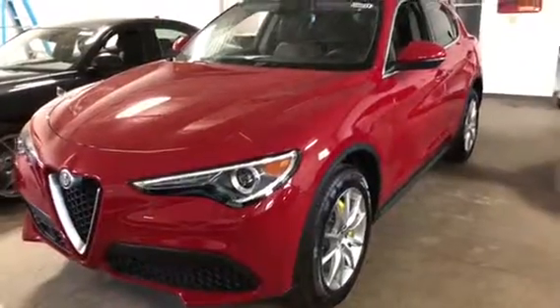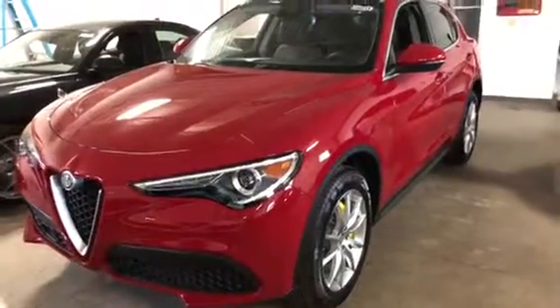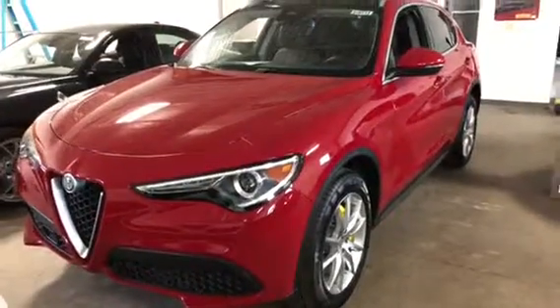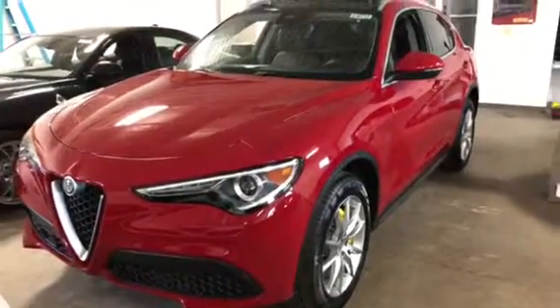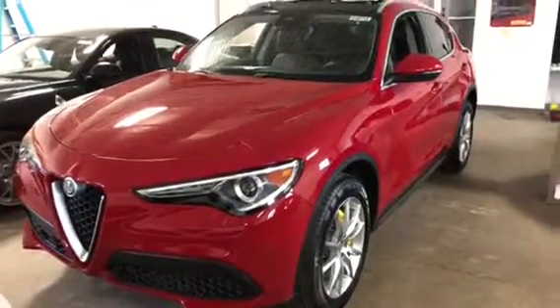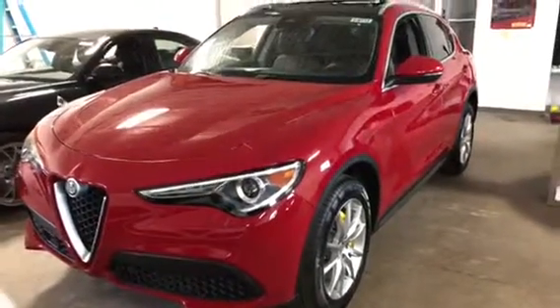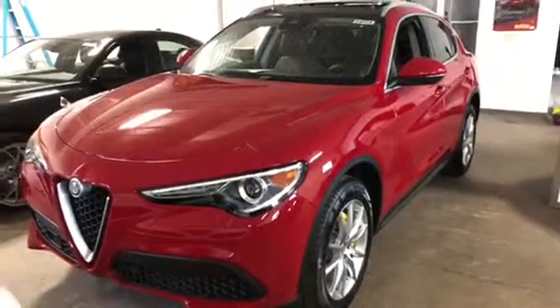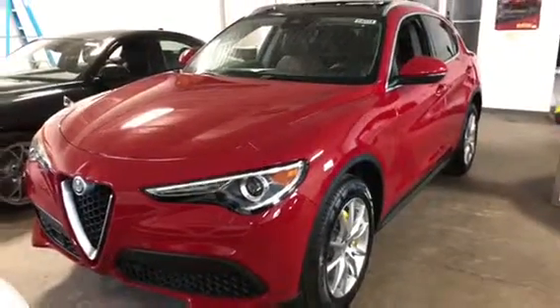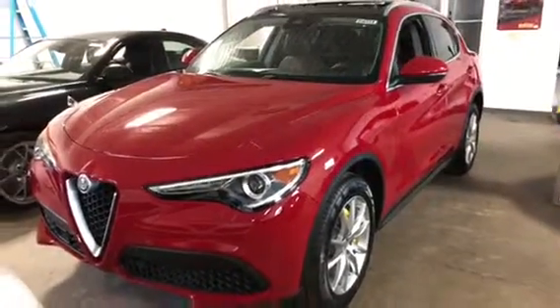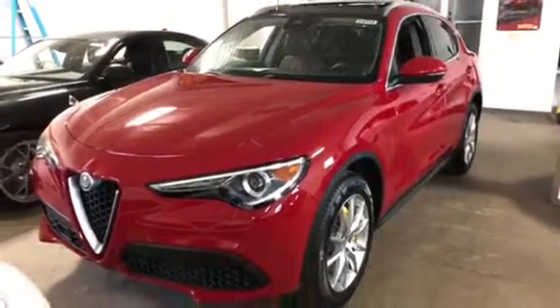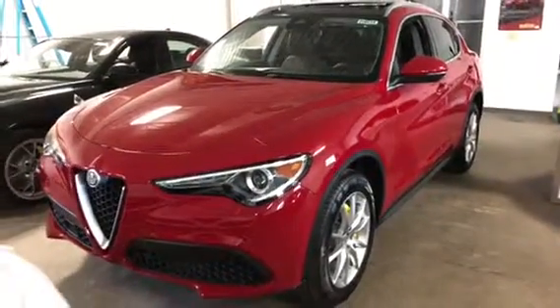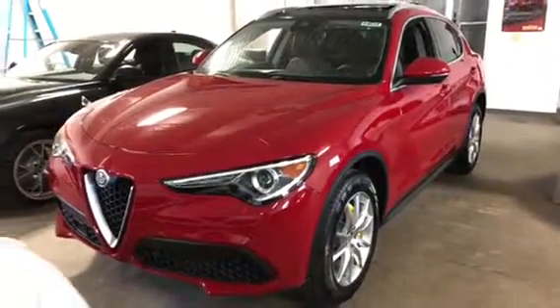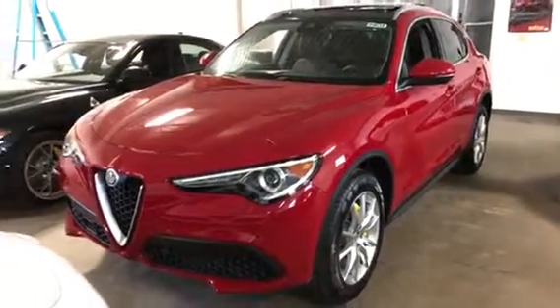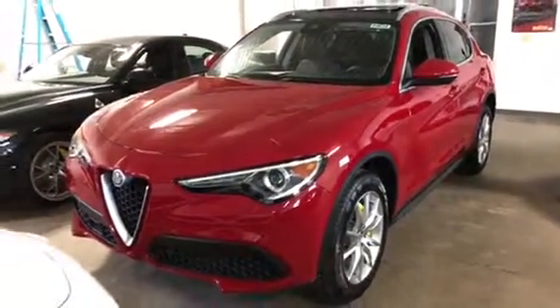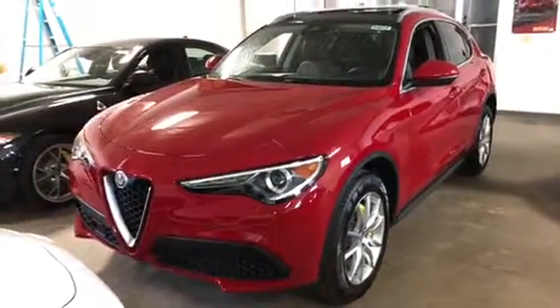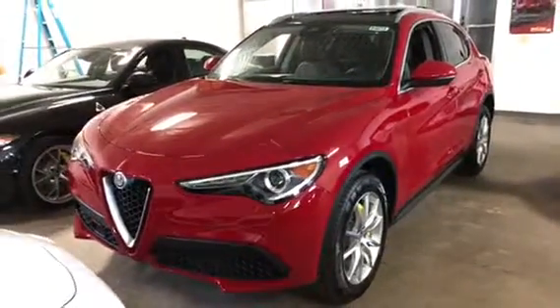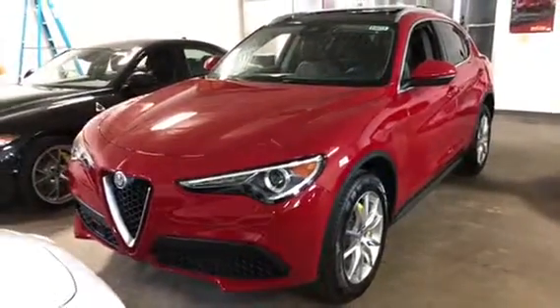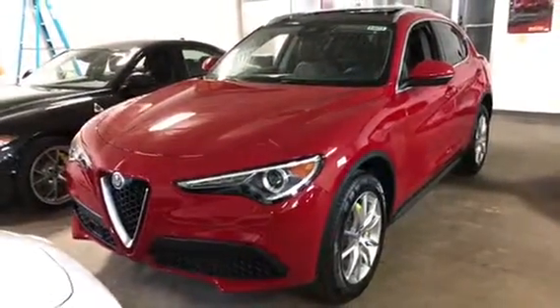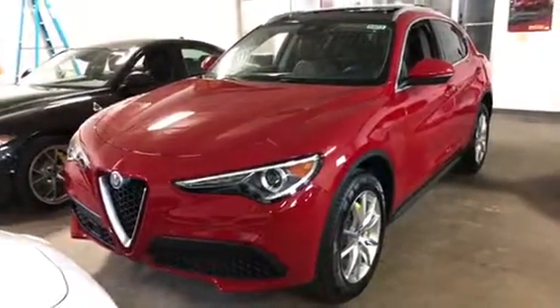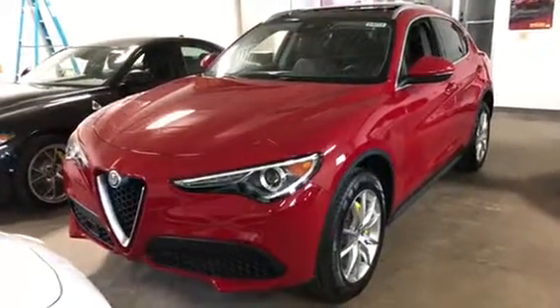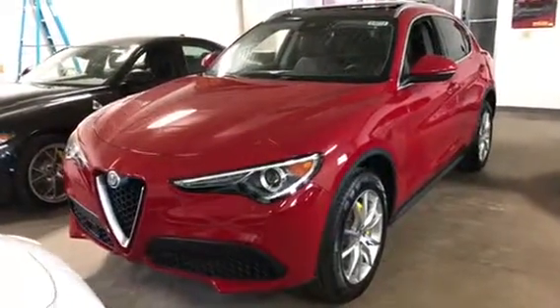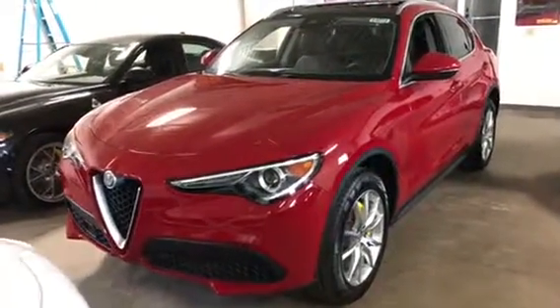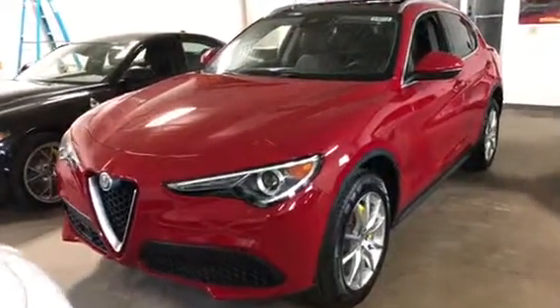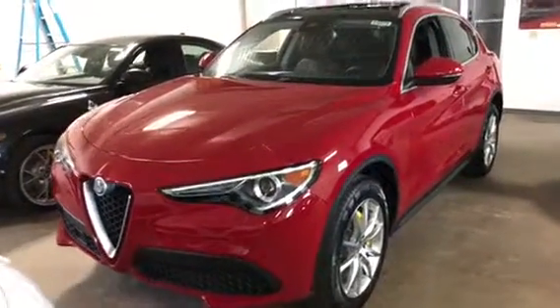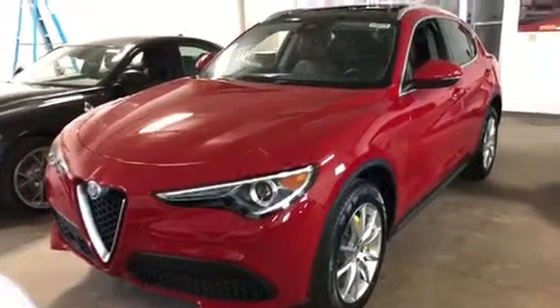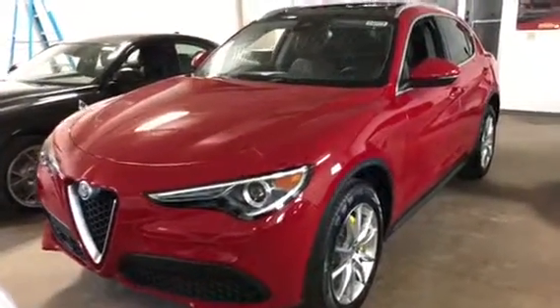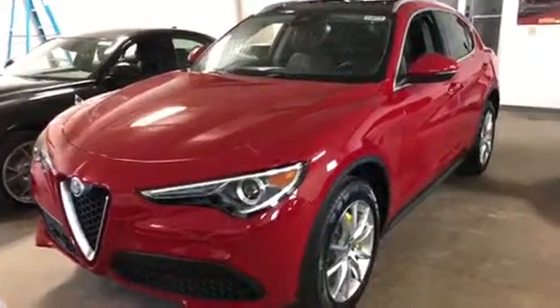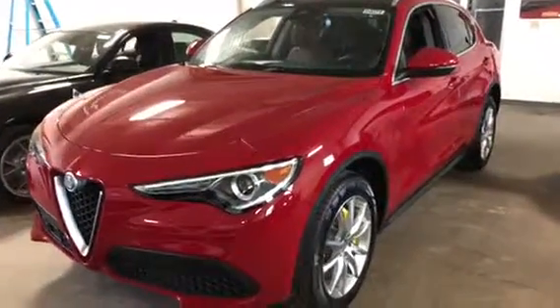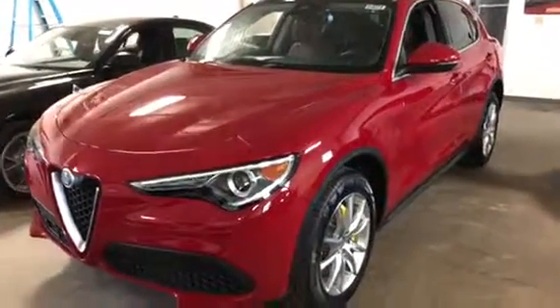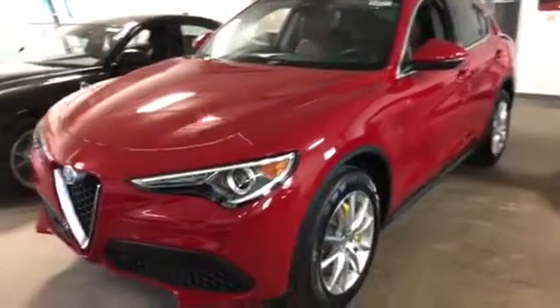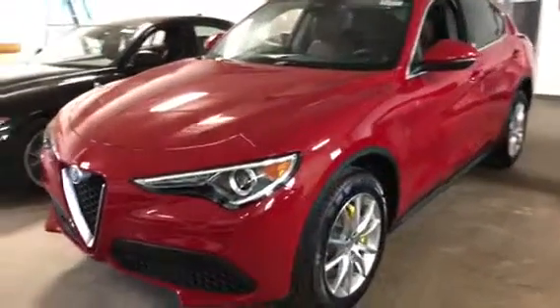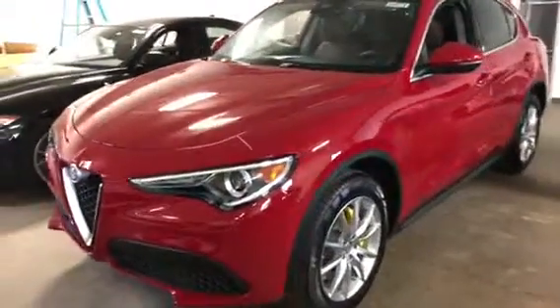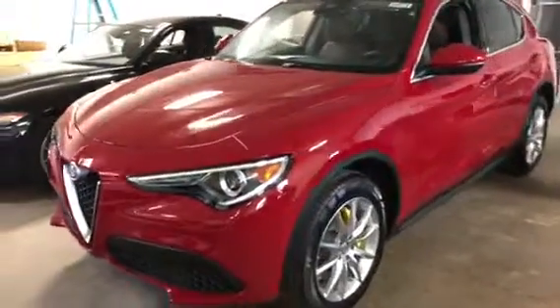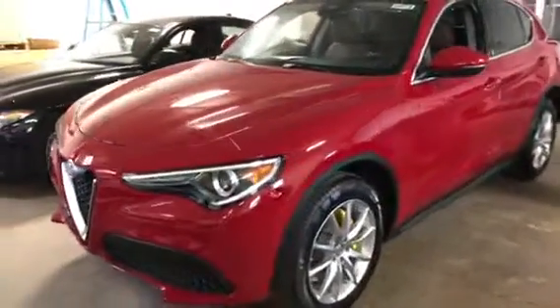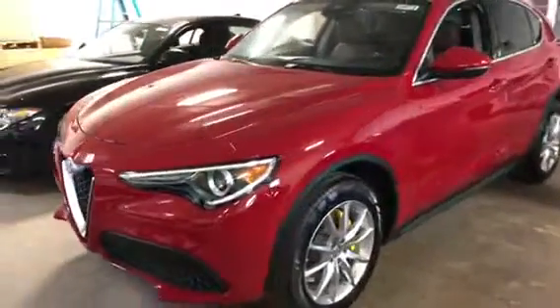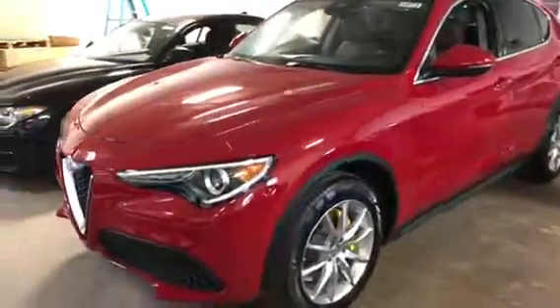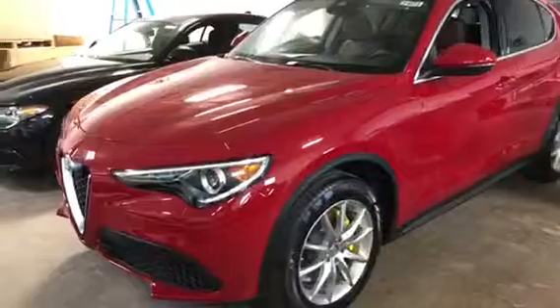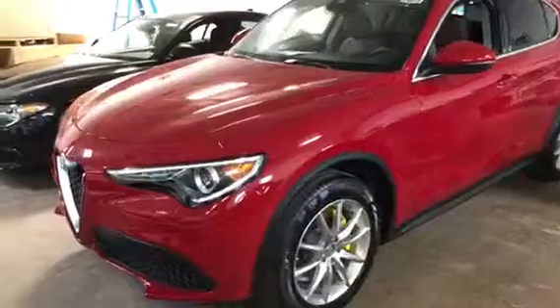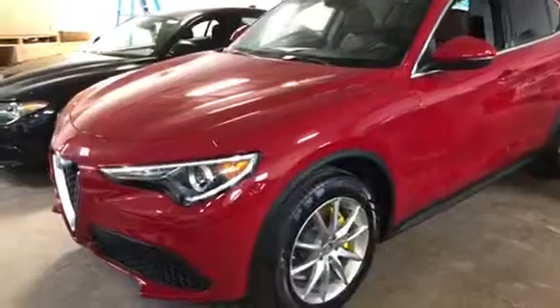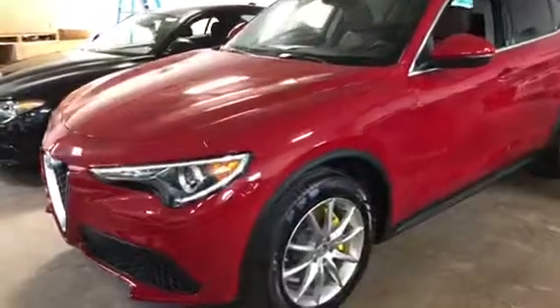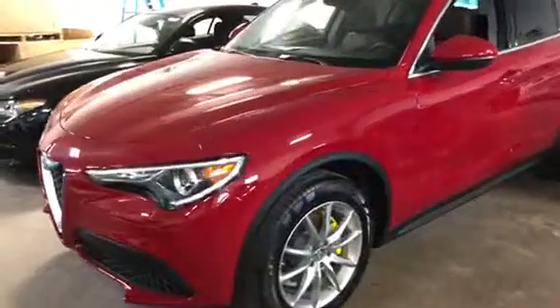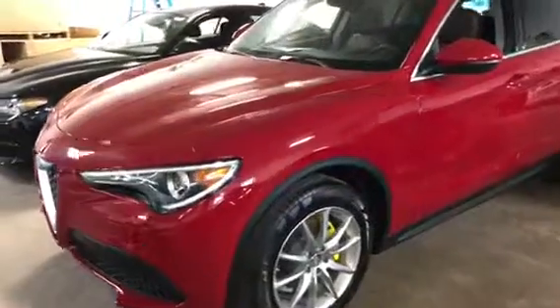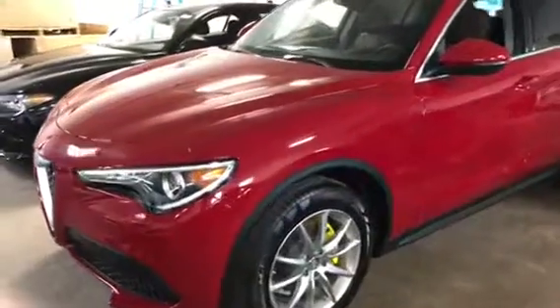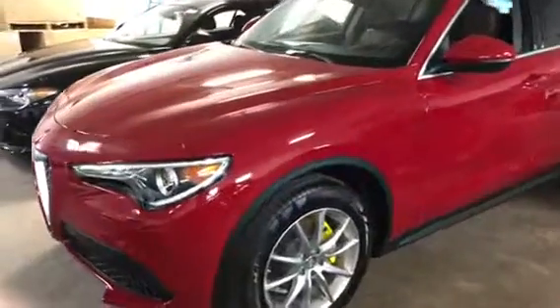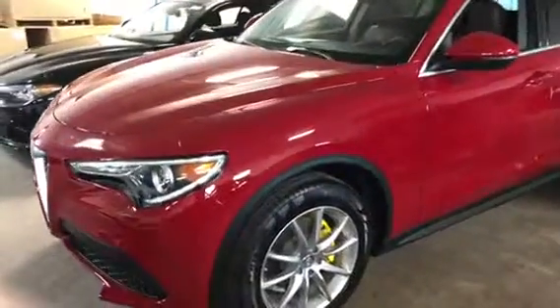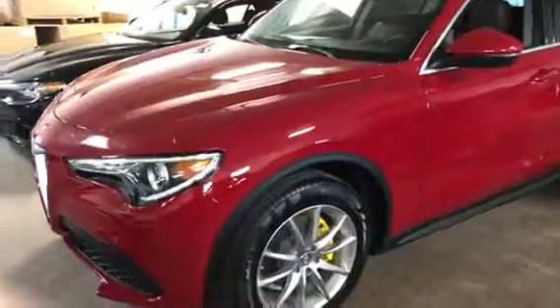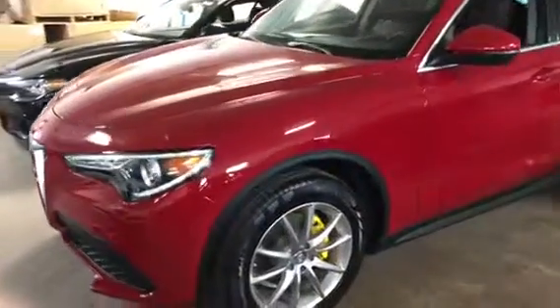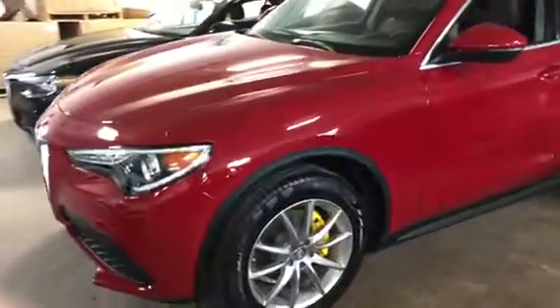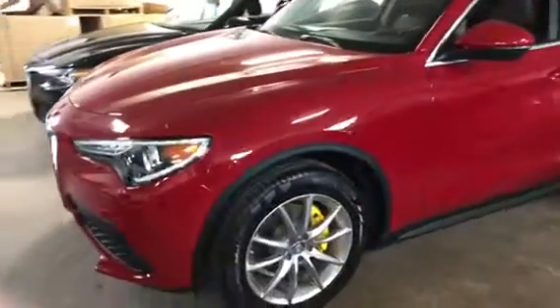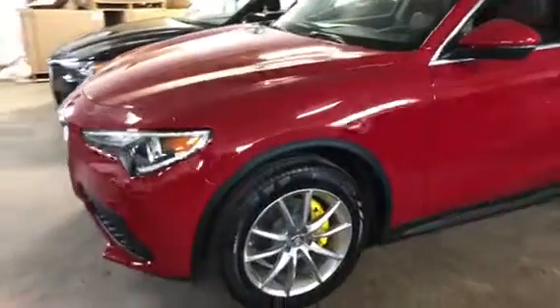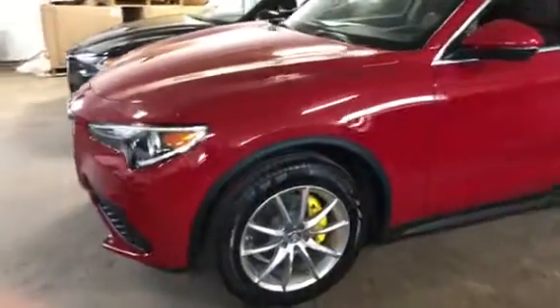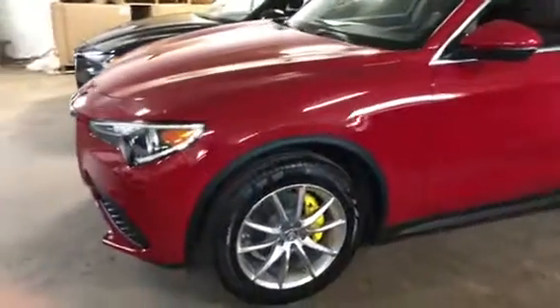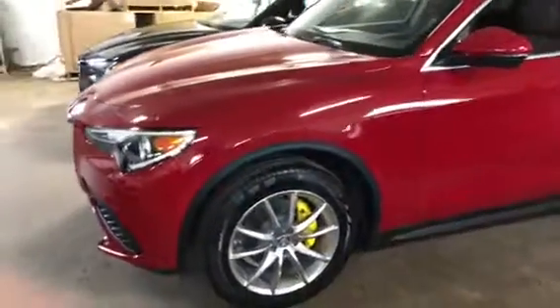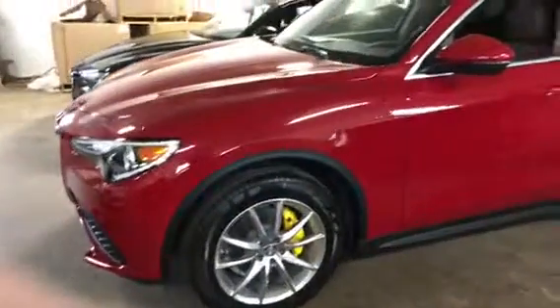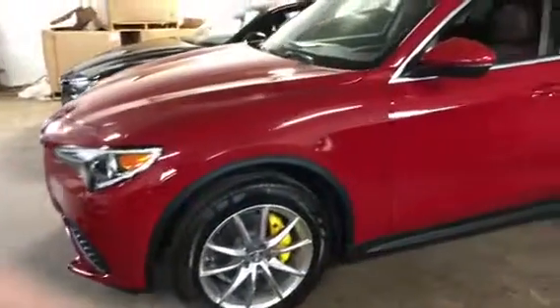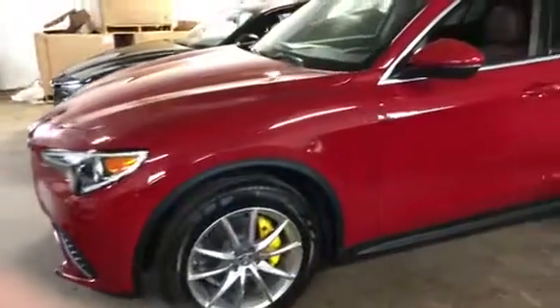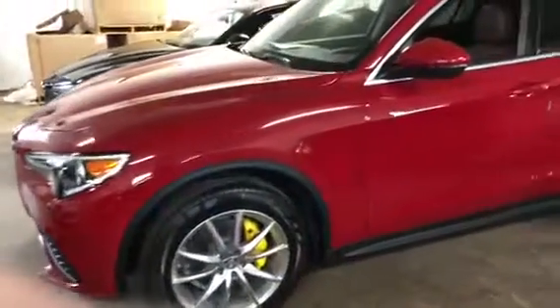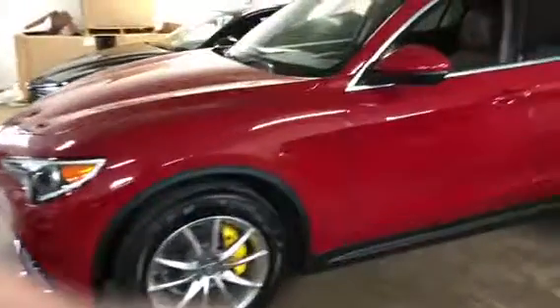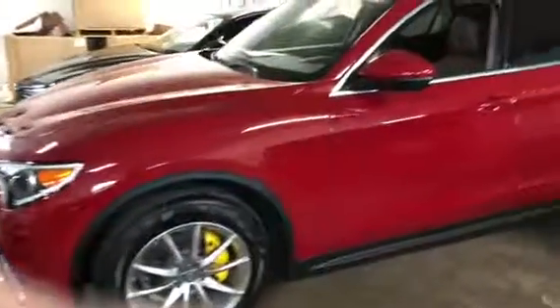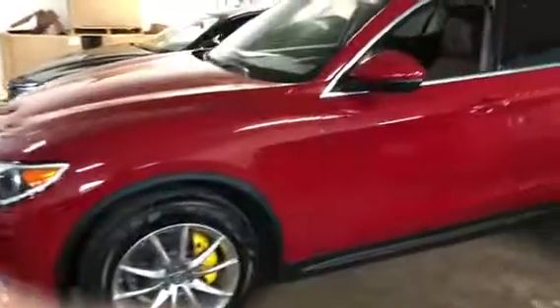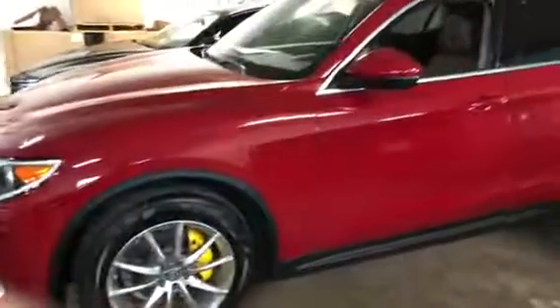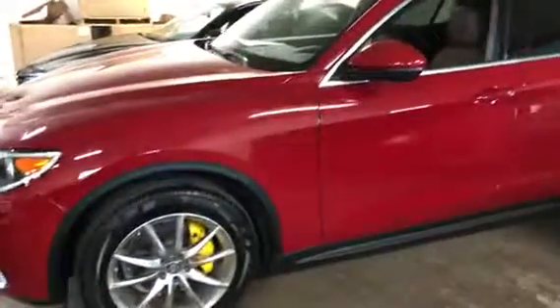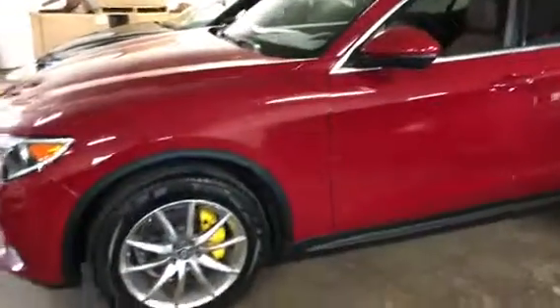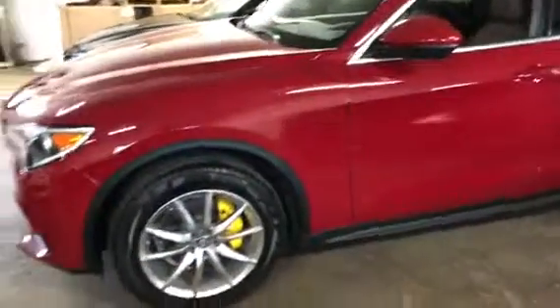Hey there, I just wanted to make a quick walk around of this 2018 Alfa Romeo Stelvio for you. As you can see, it's going to be the Lusso all-wheel drive package.